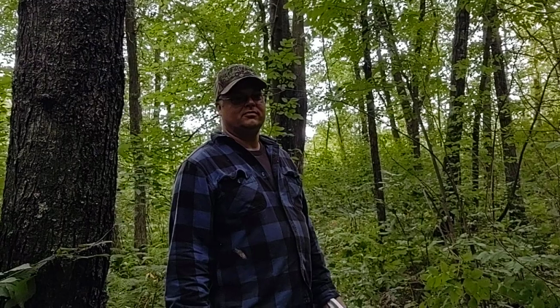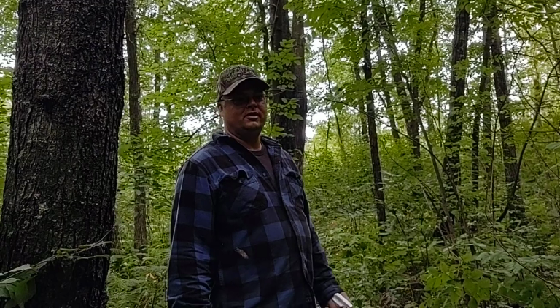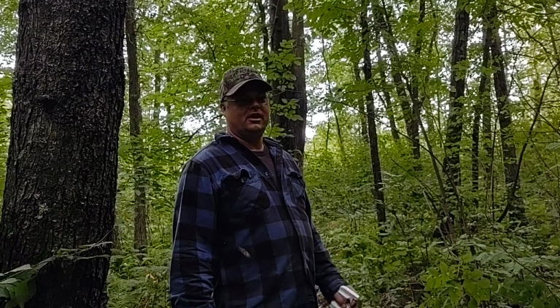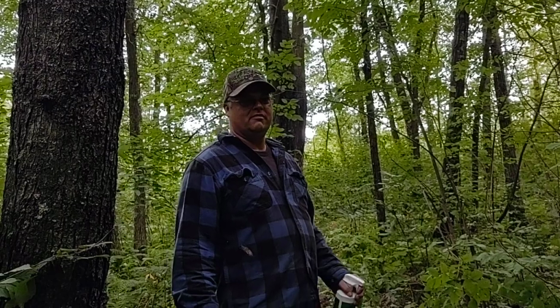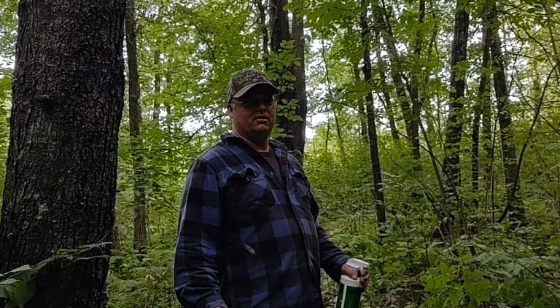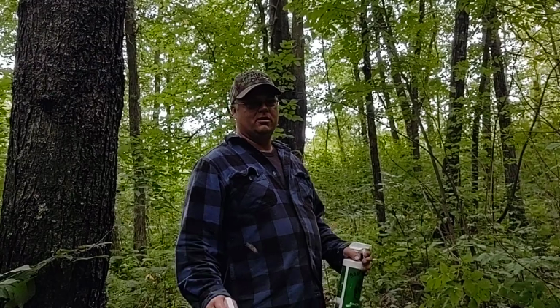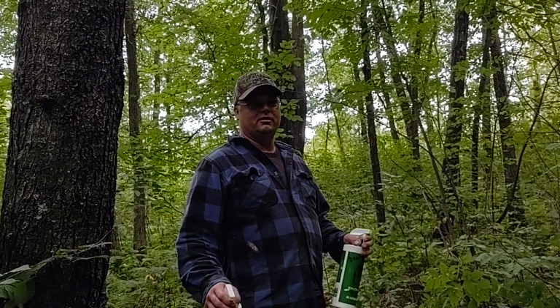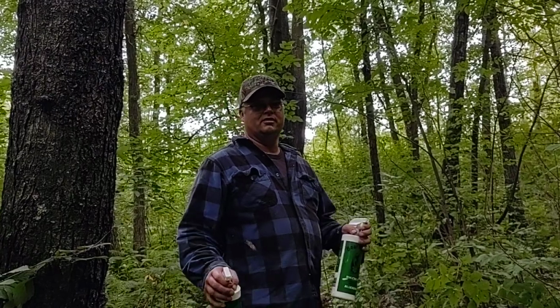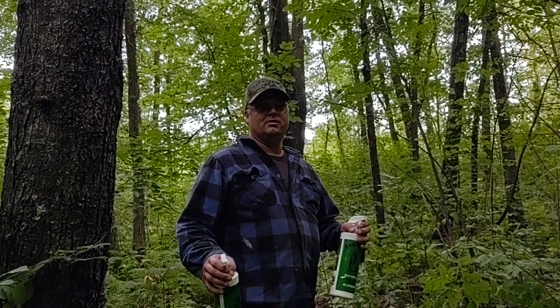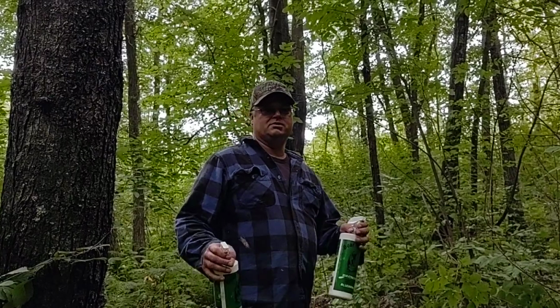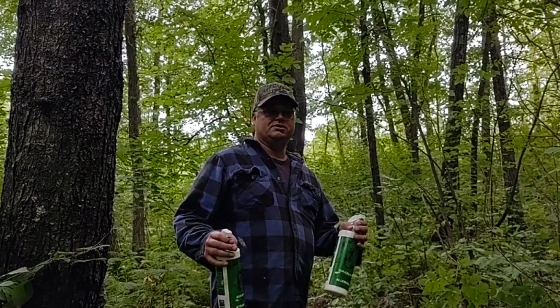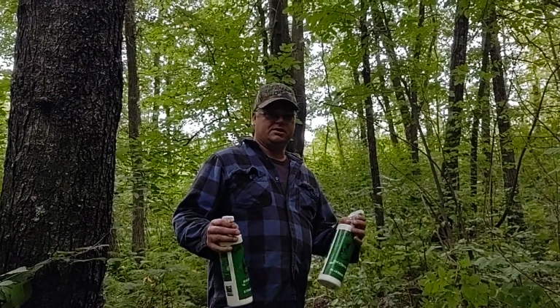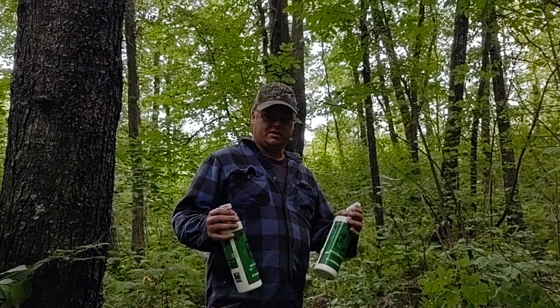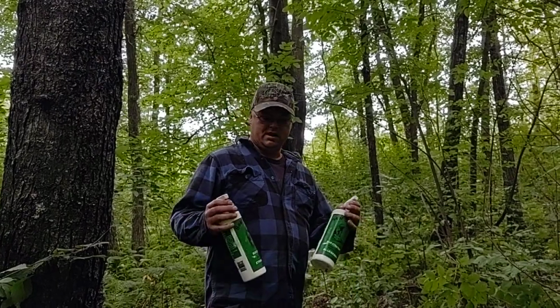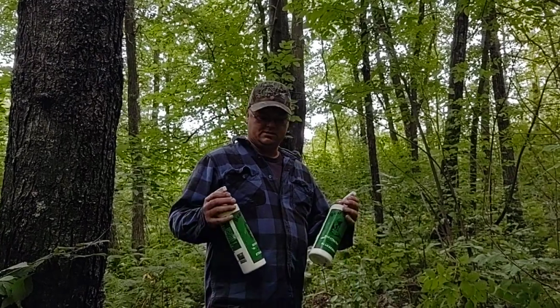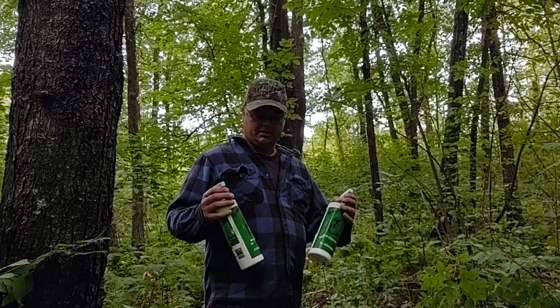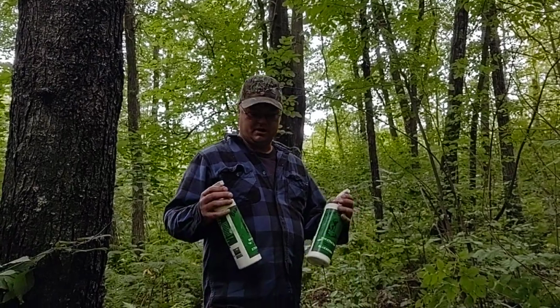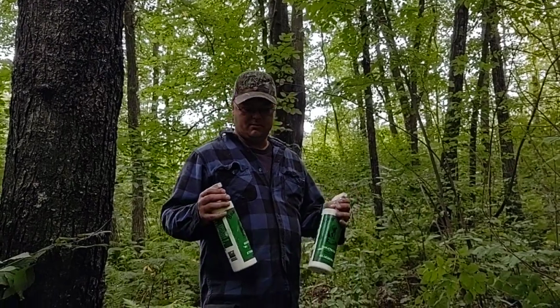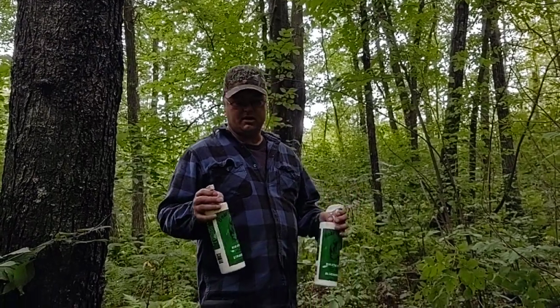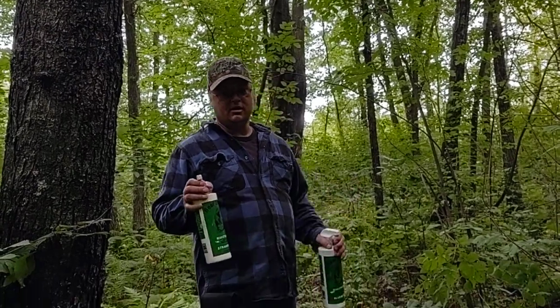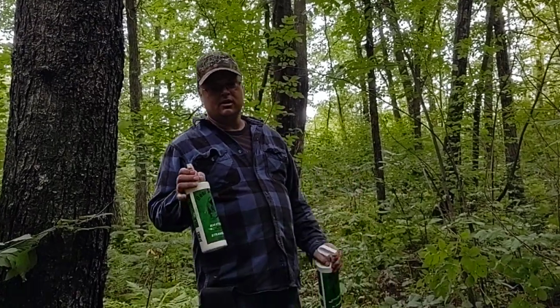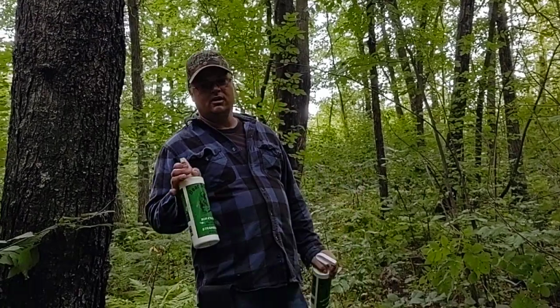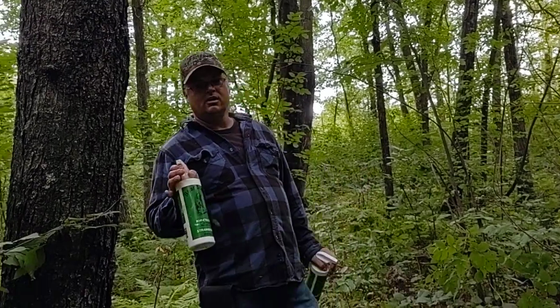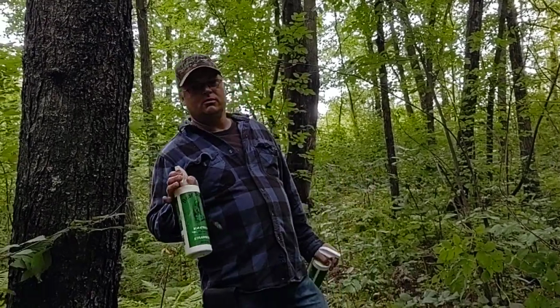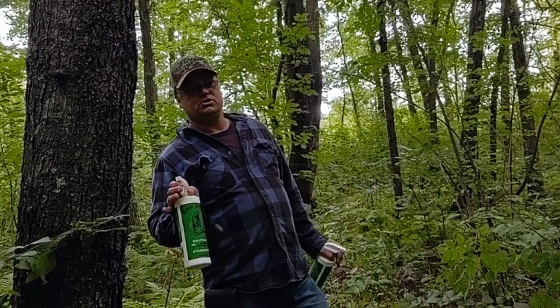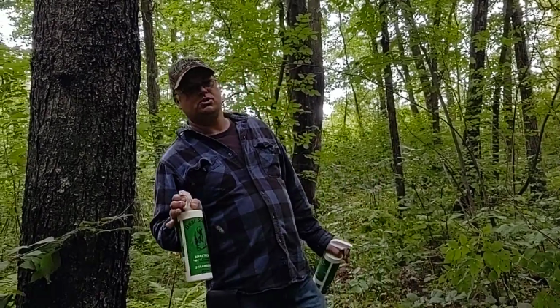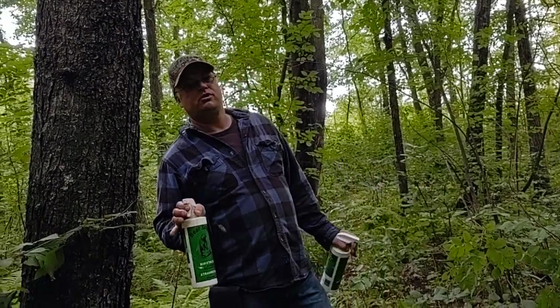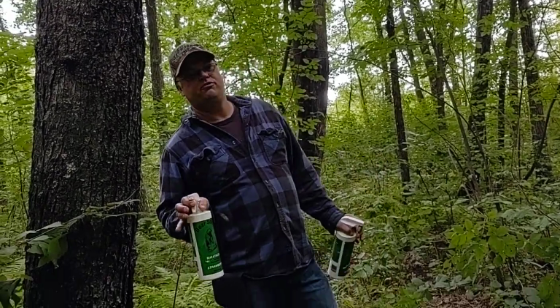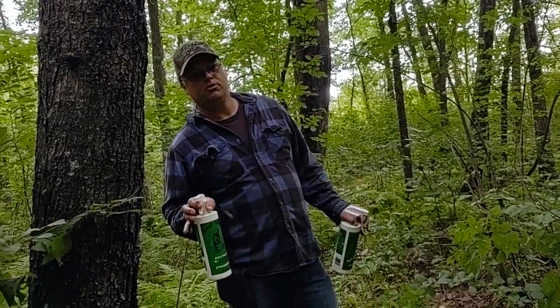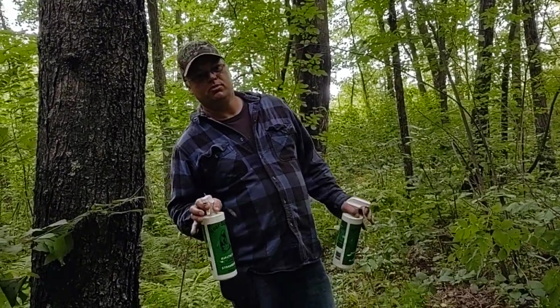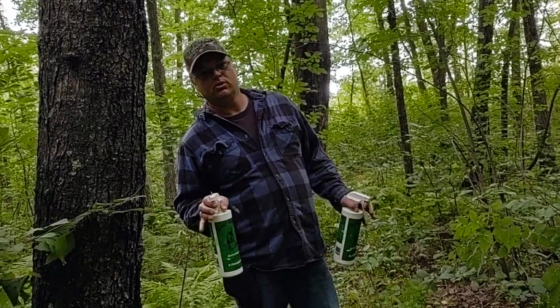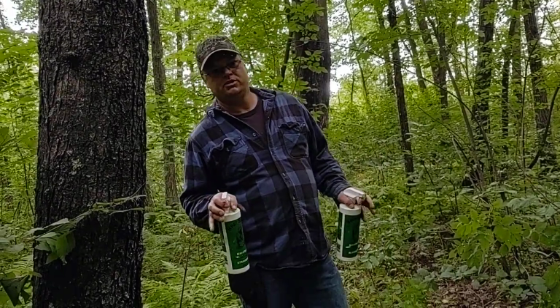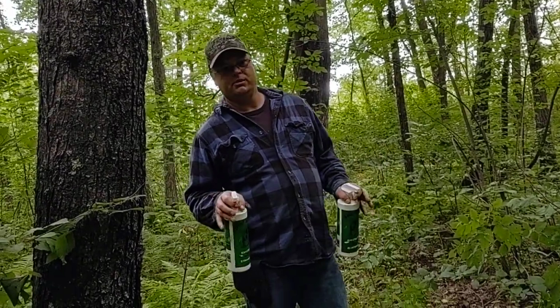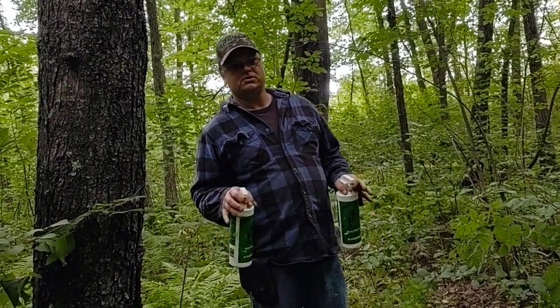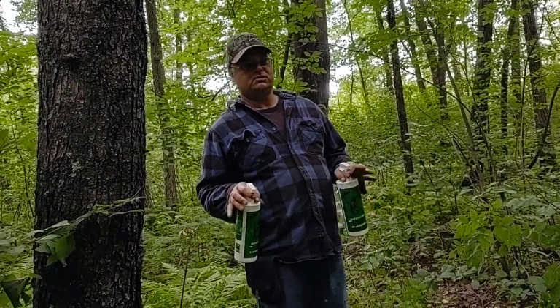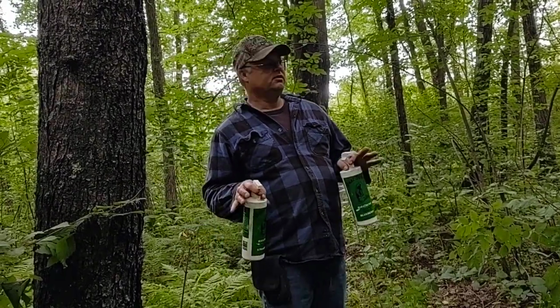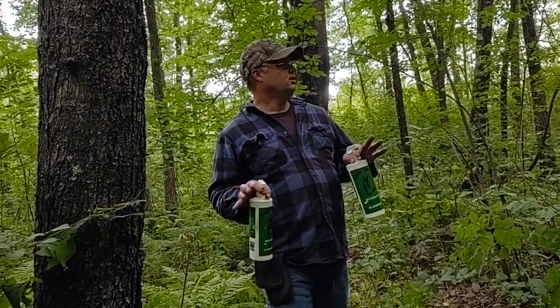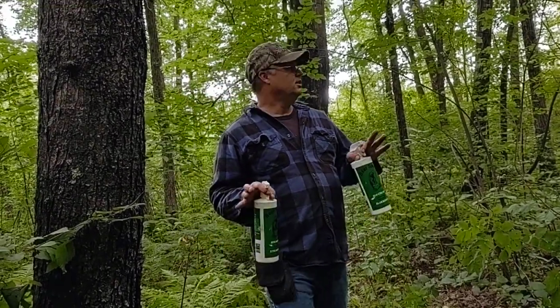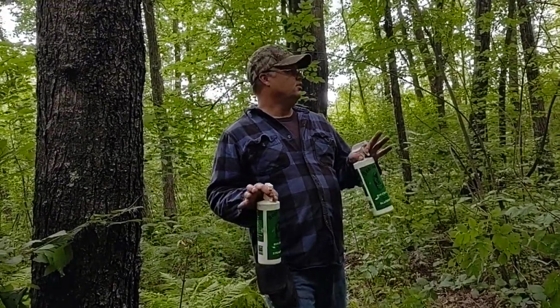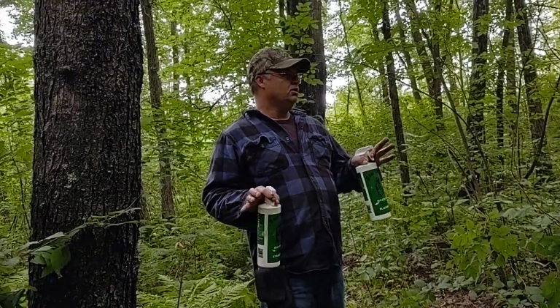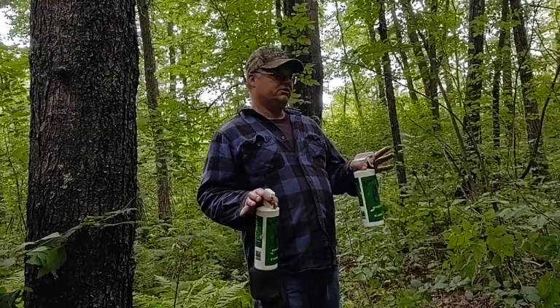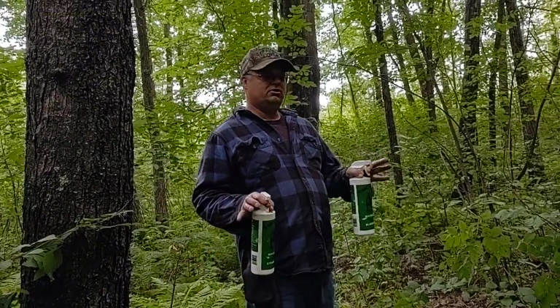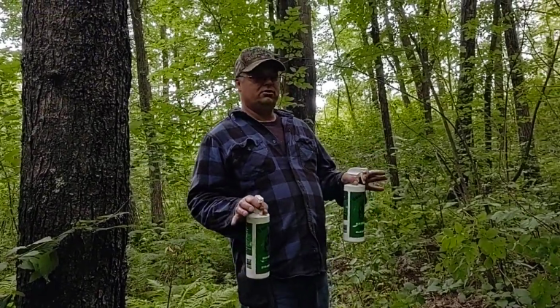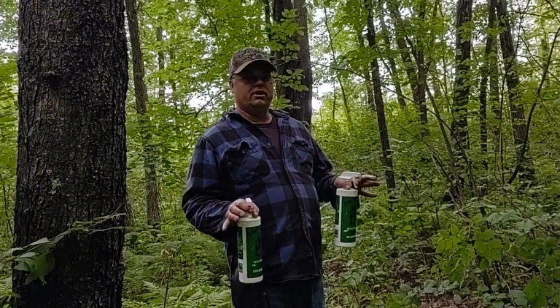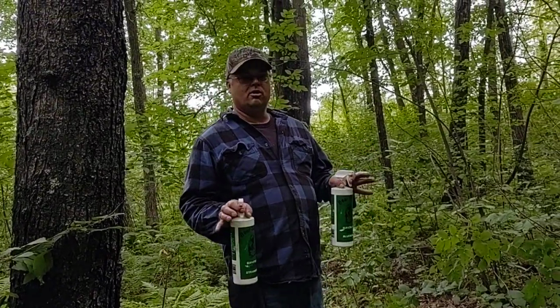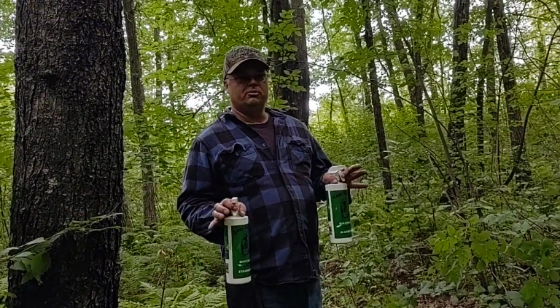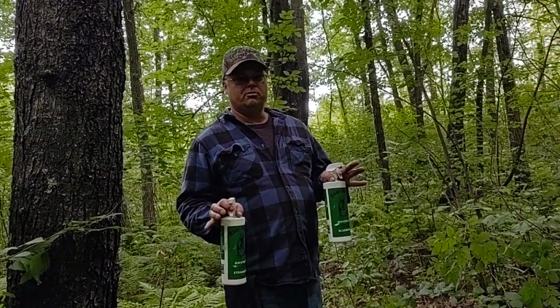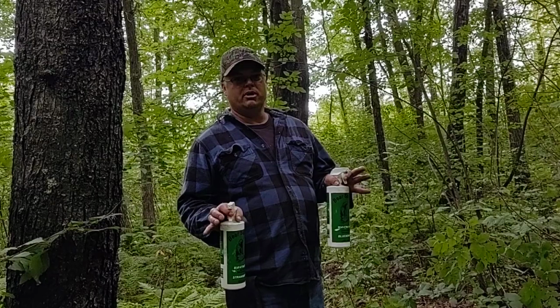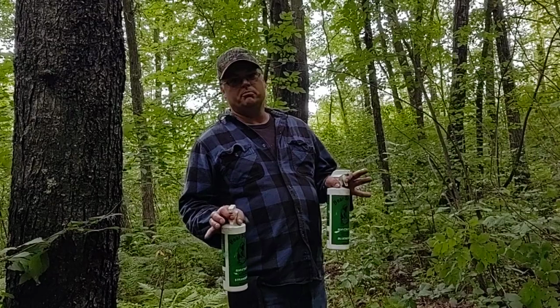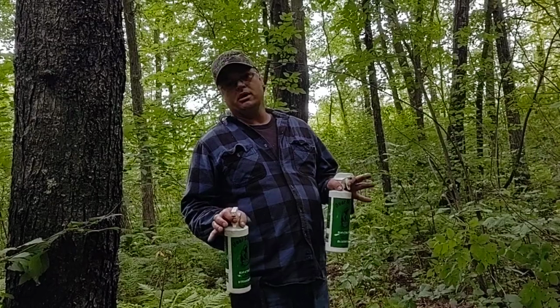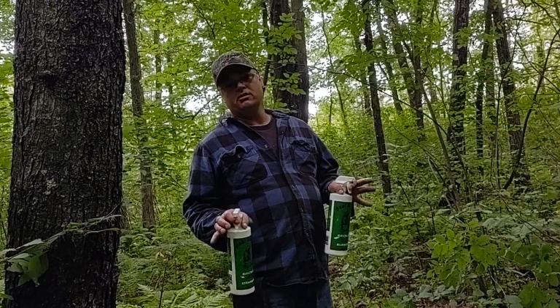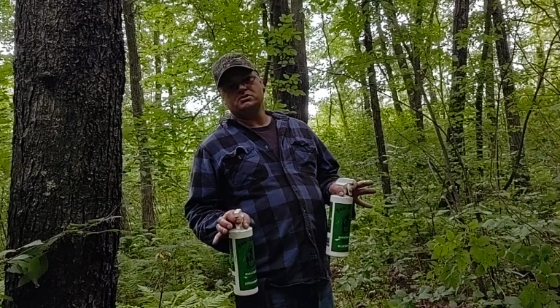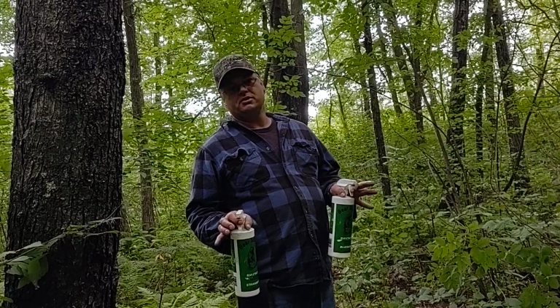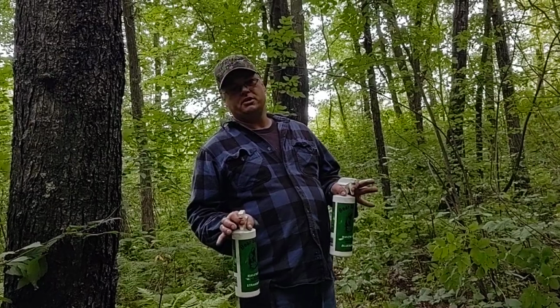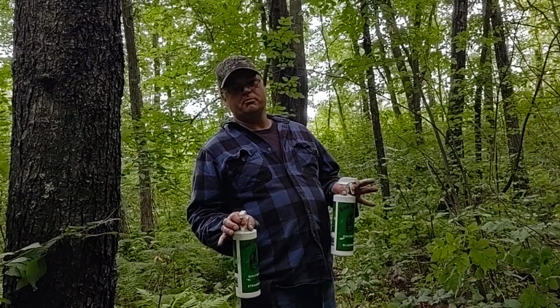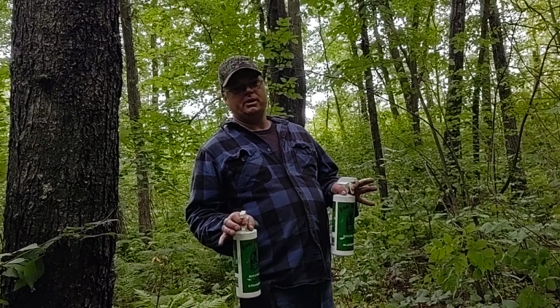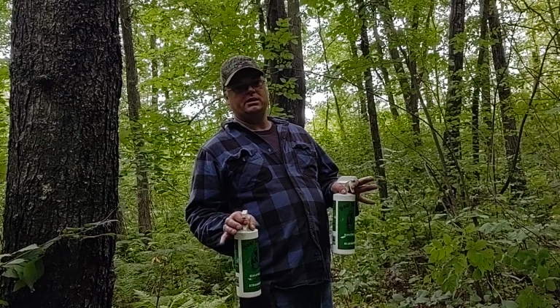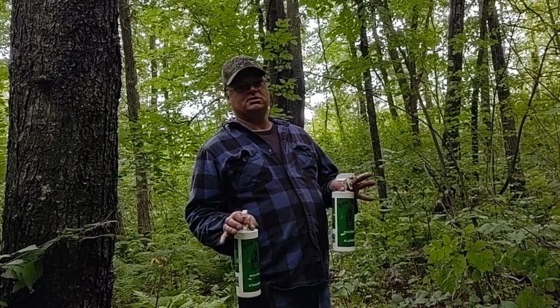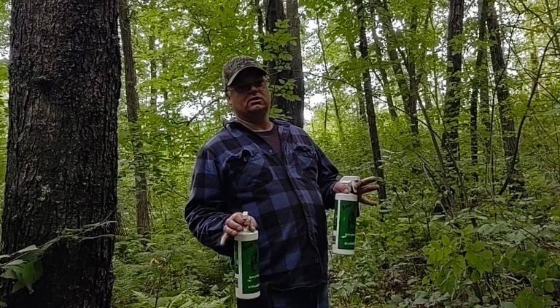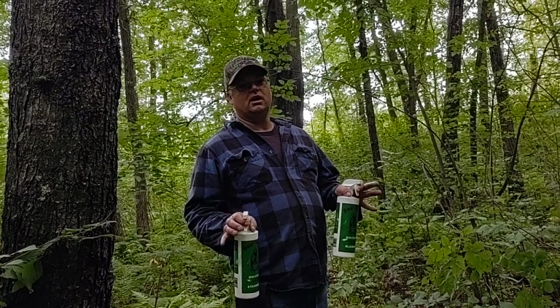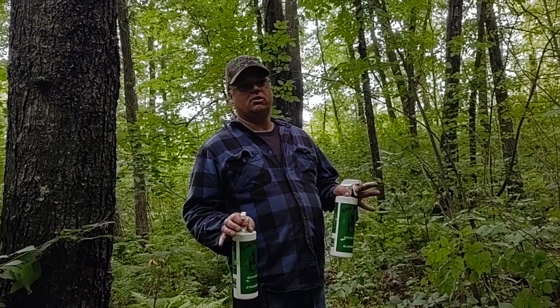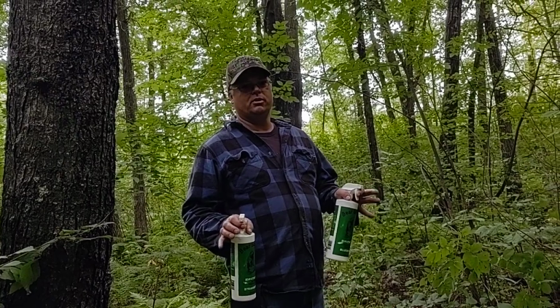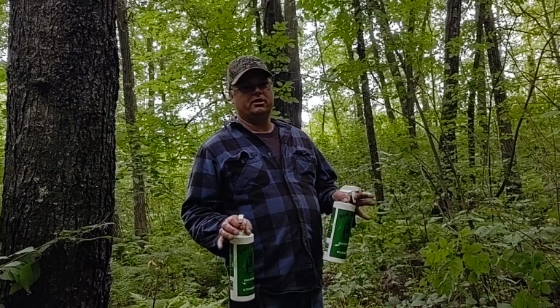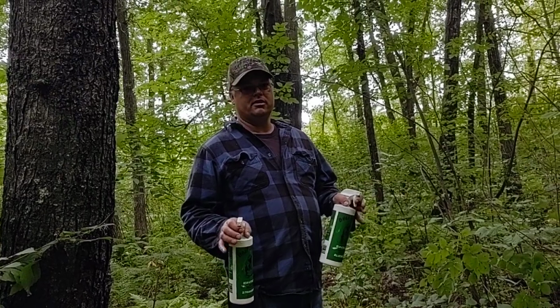Hey everyone, I'm Jesse Koskinemi. I'm going to show you a few pro tips on what to do to help bring bears into your baits a lot quicker.